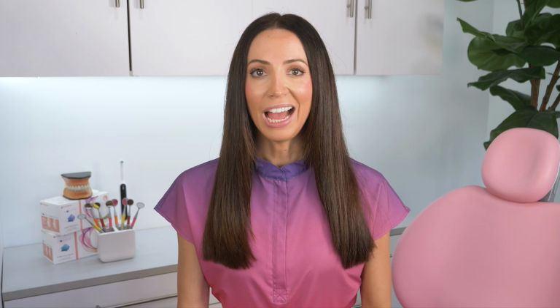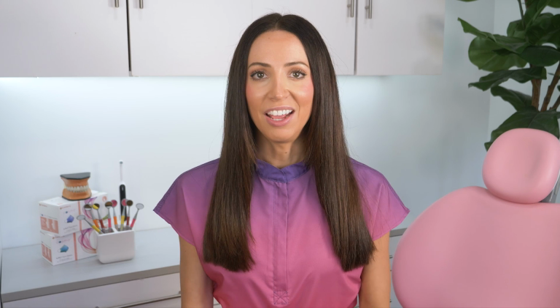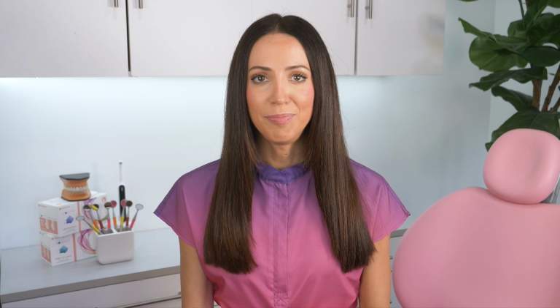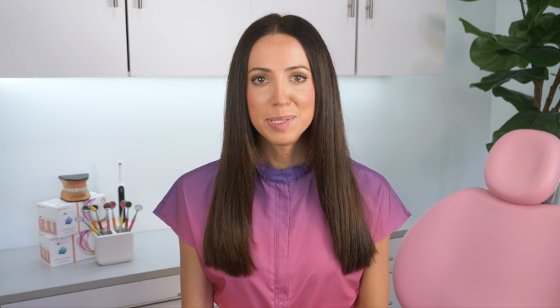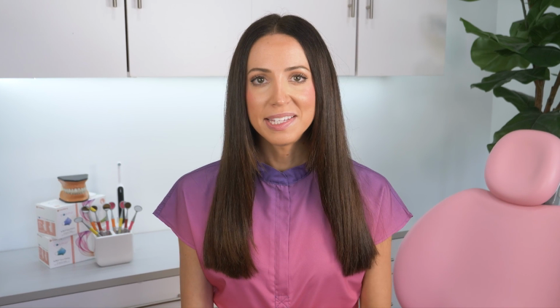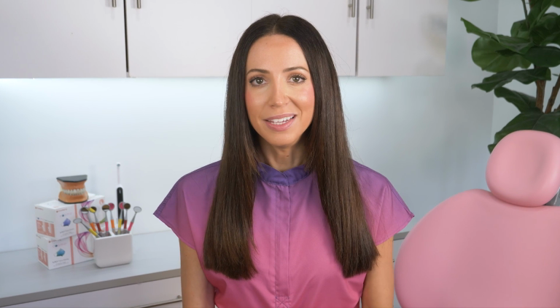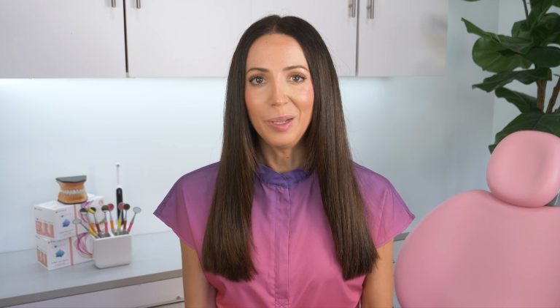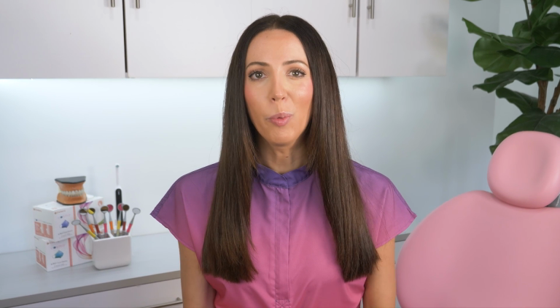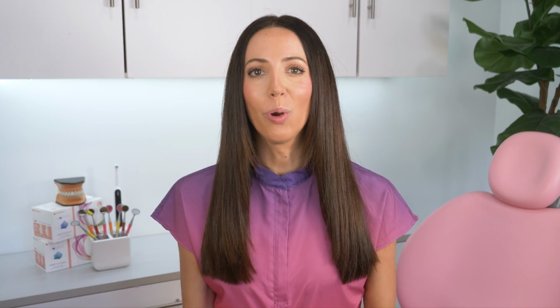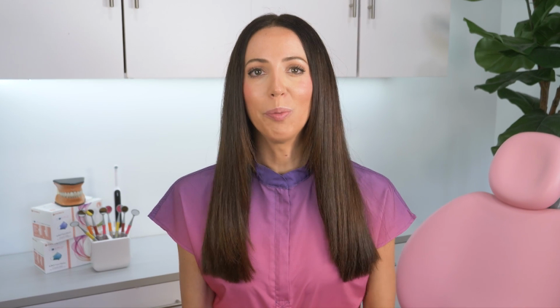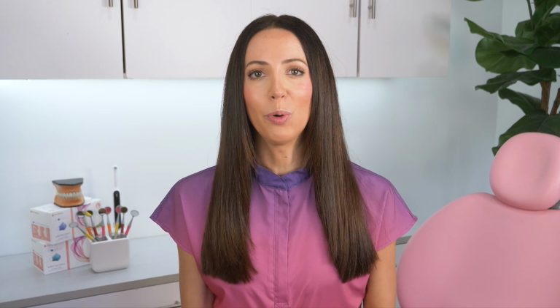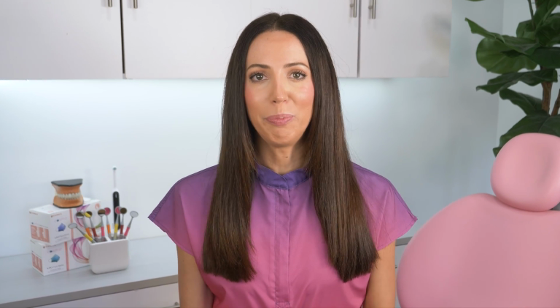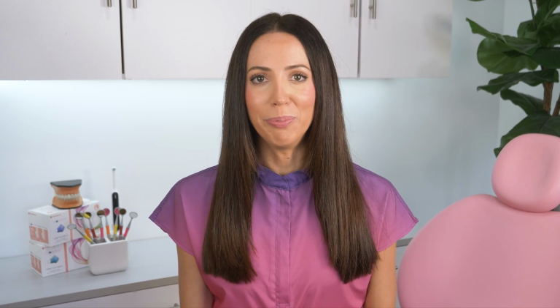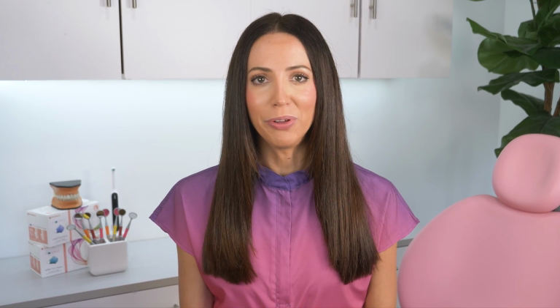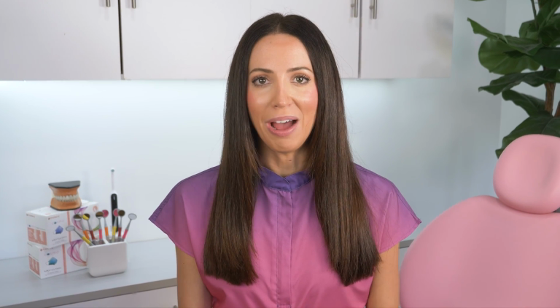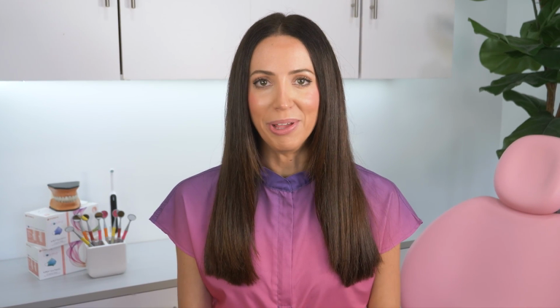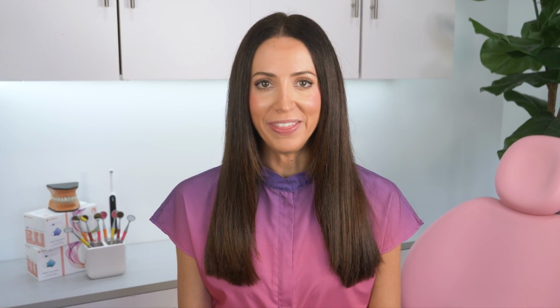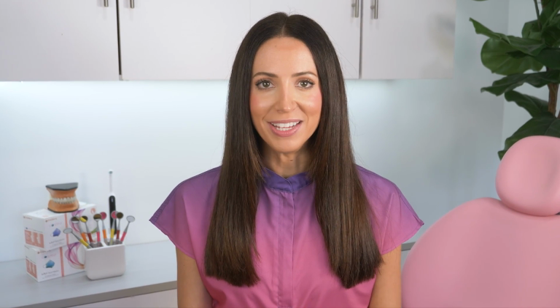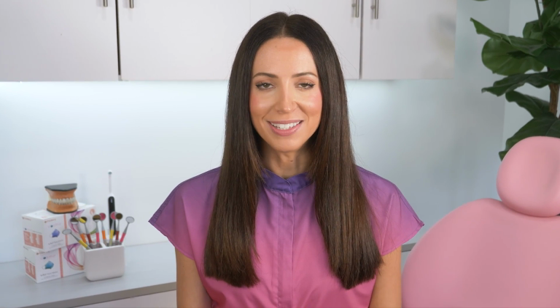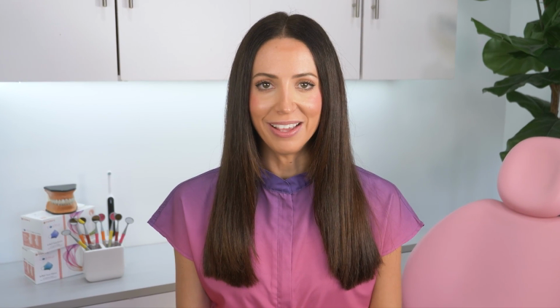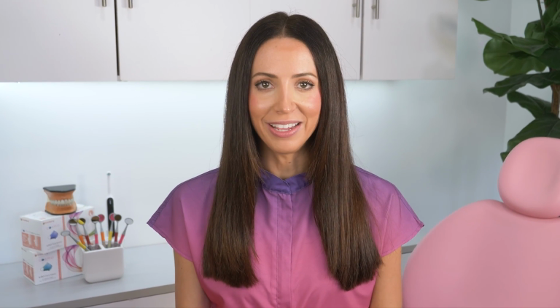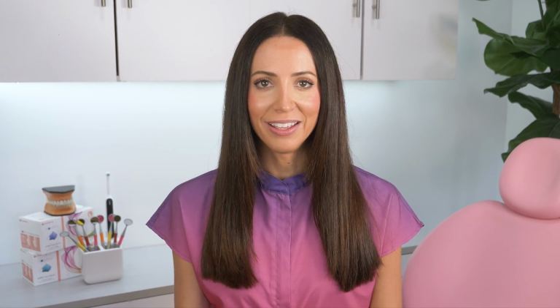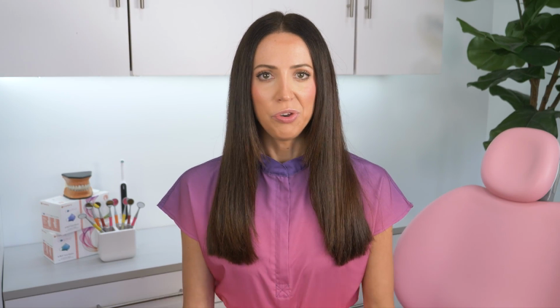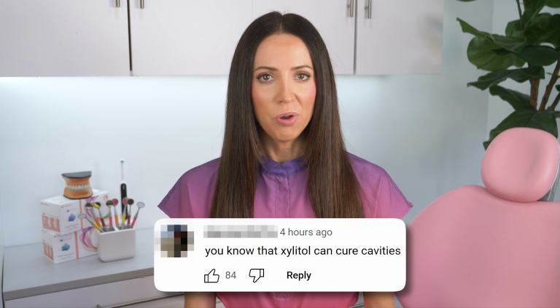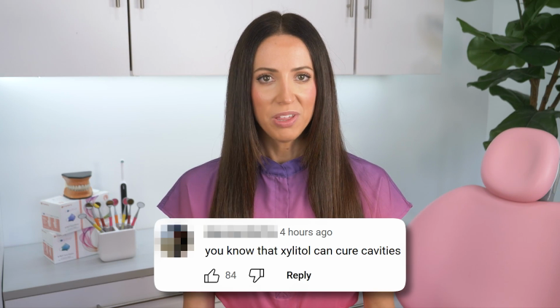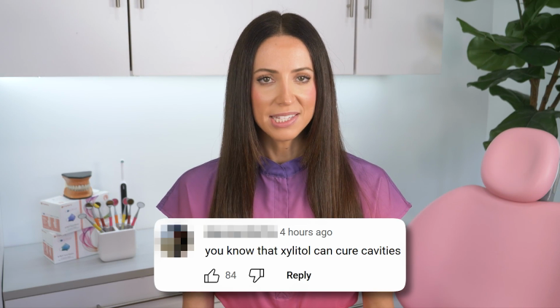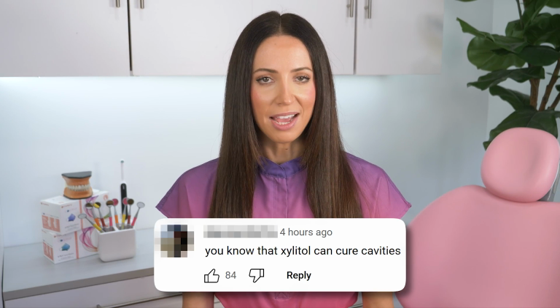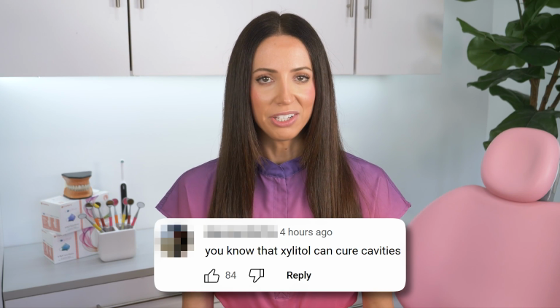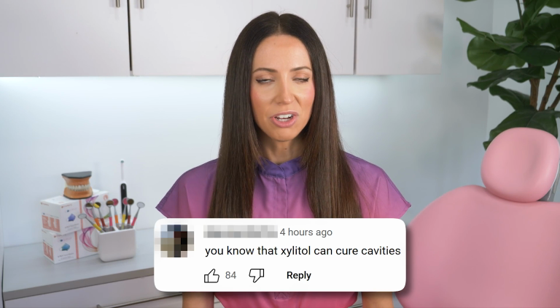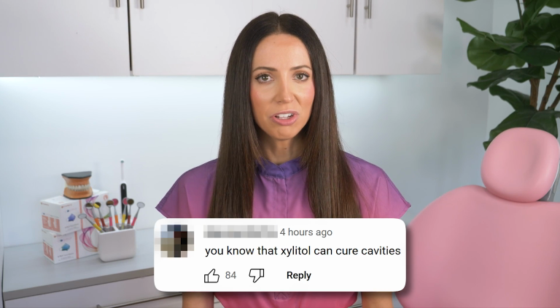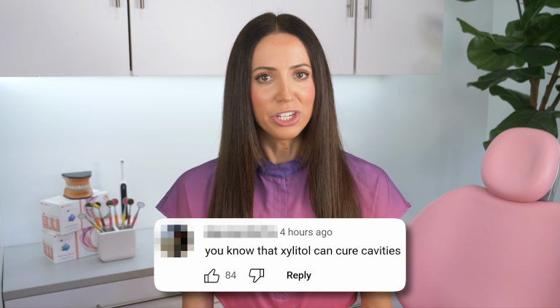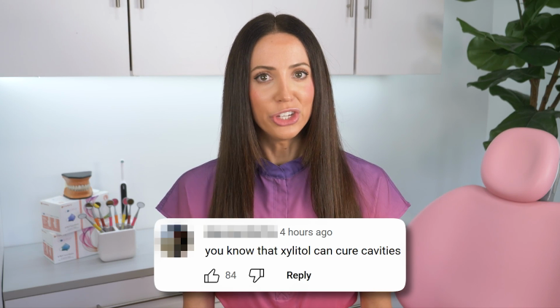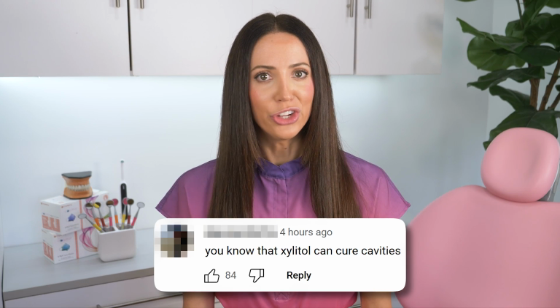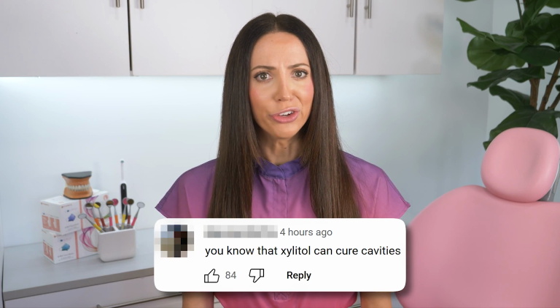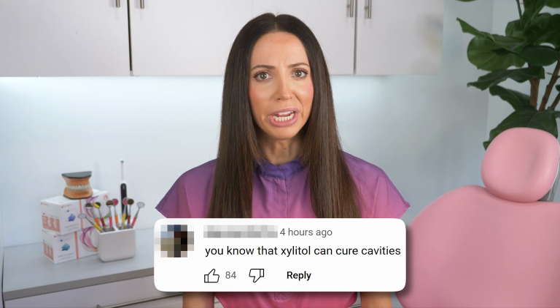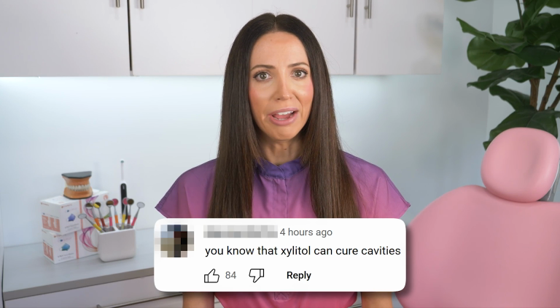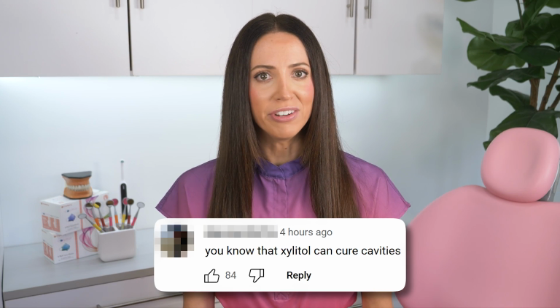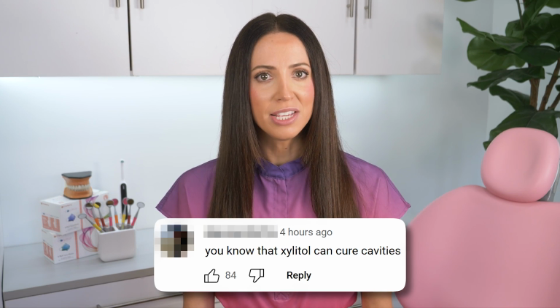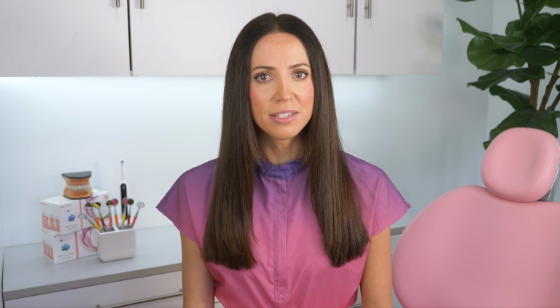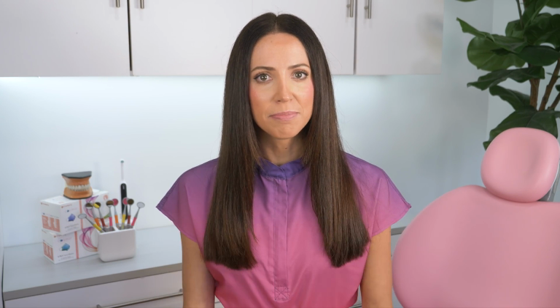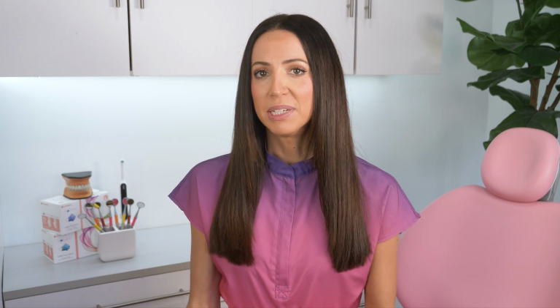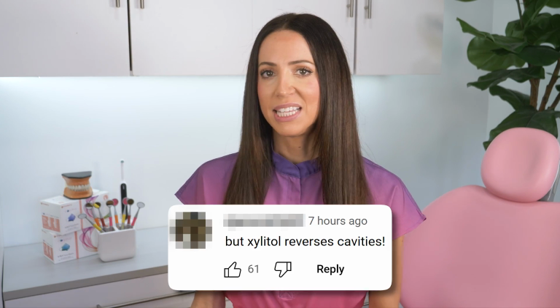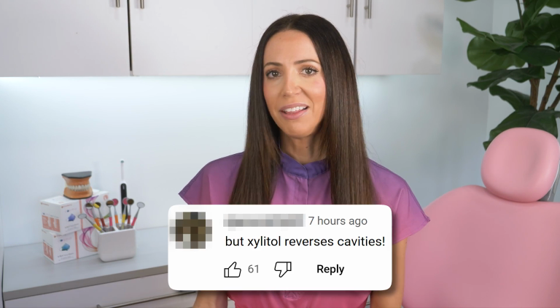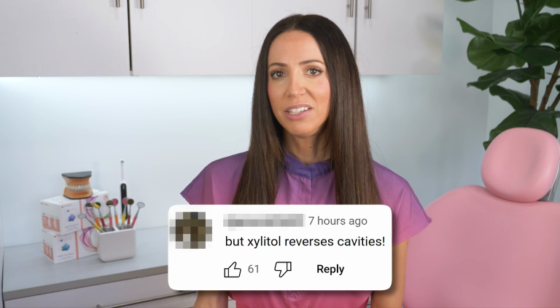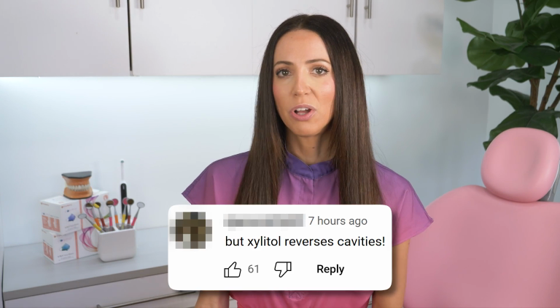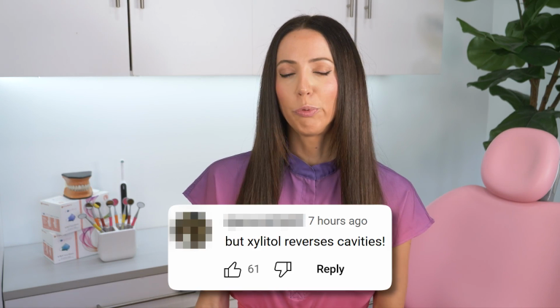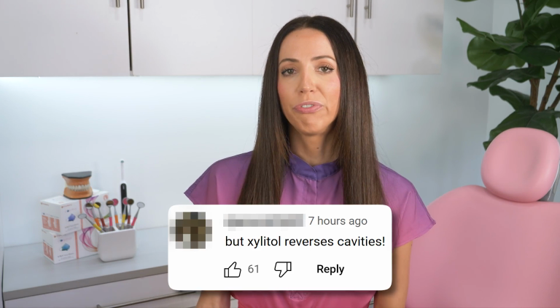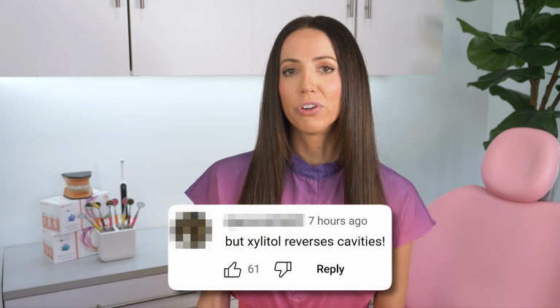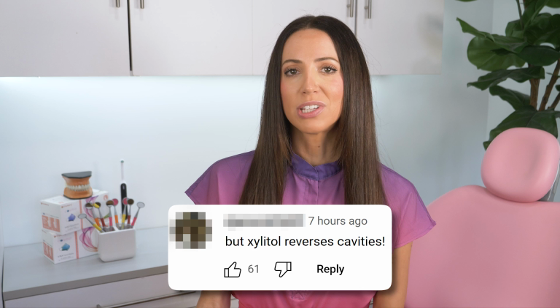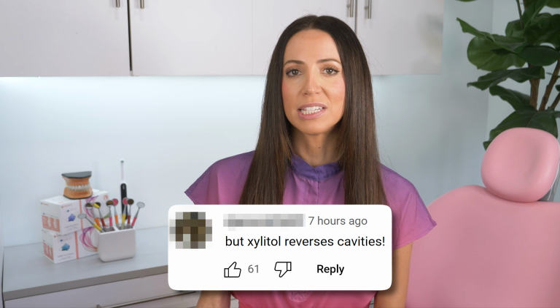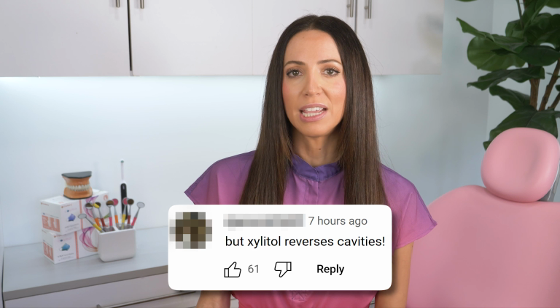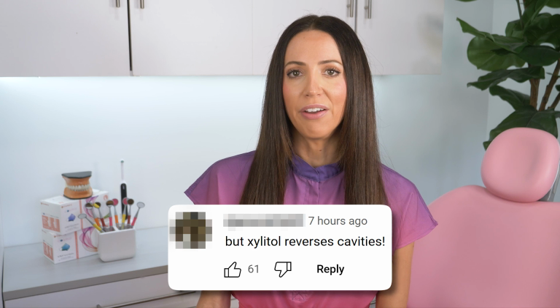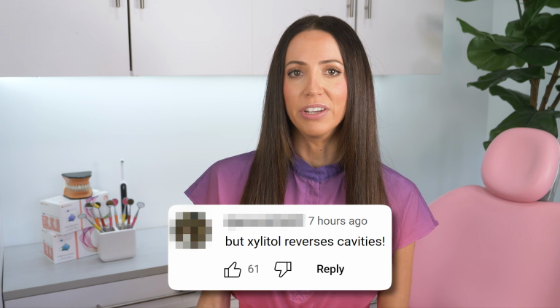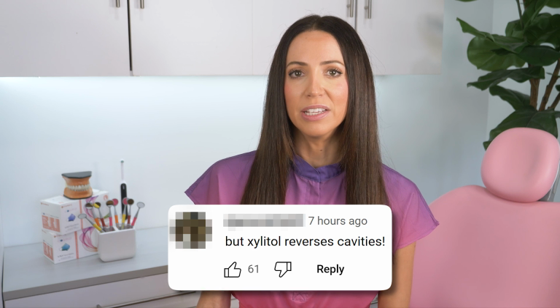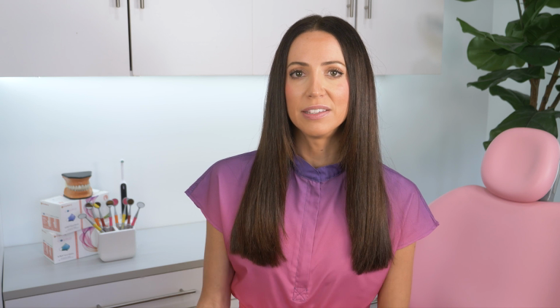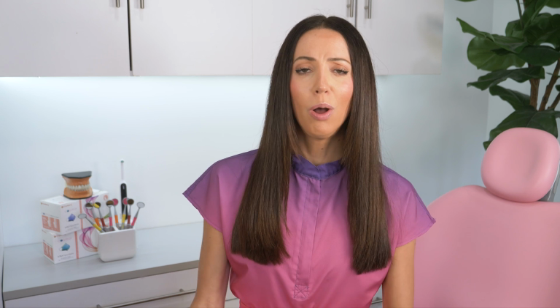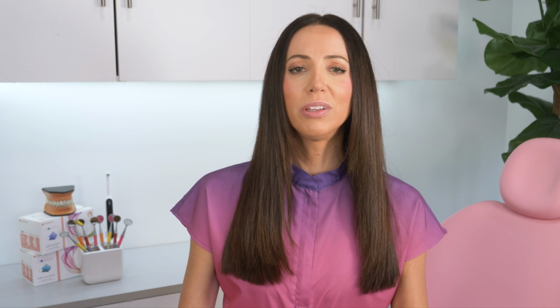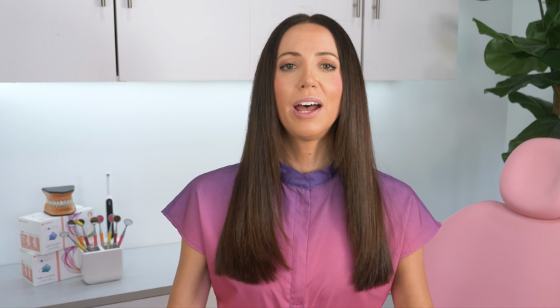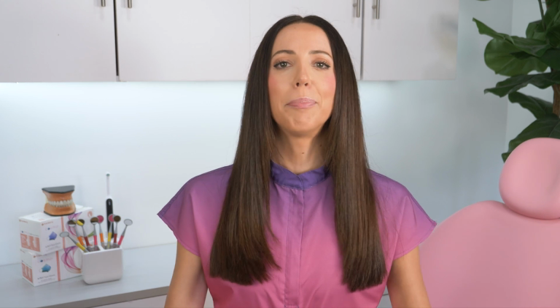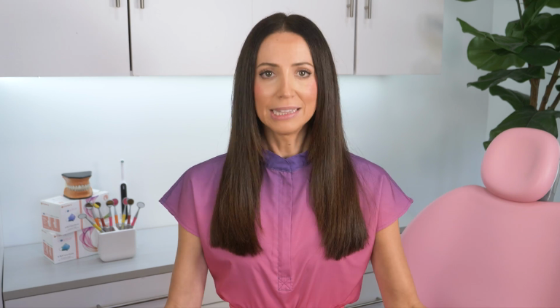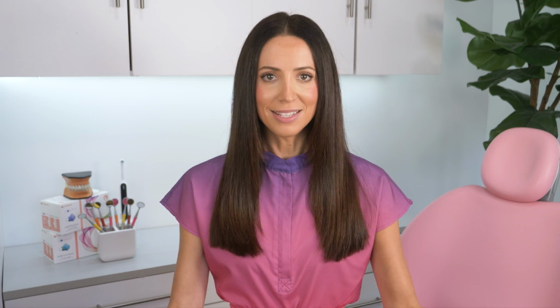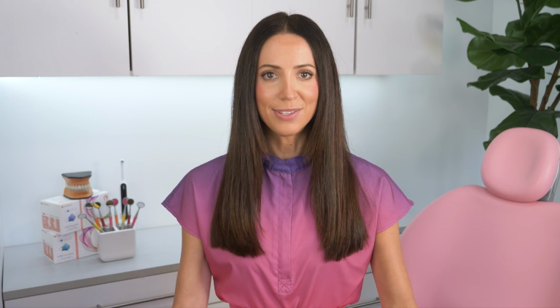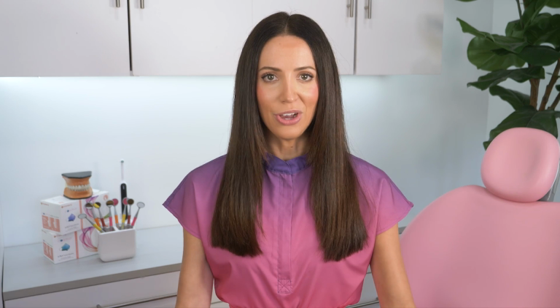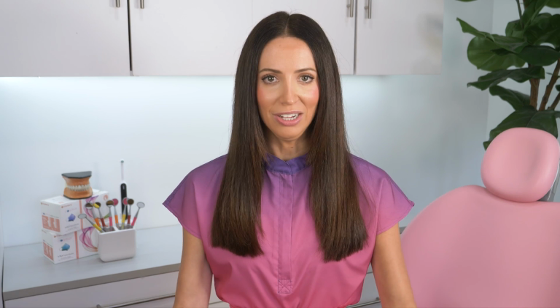I've been seeing more and more people comment things like, you know, xylitol can cure cavities — xylitol reverses cavities. Hold up, let's talk.